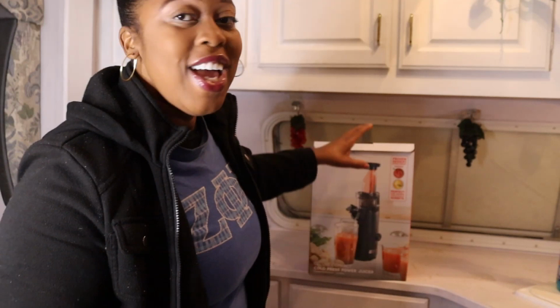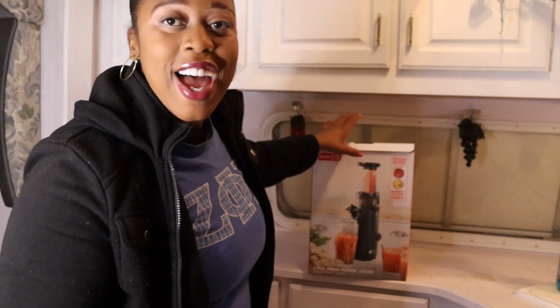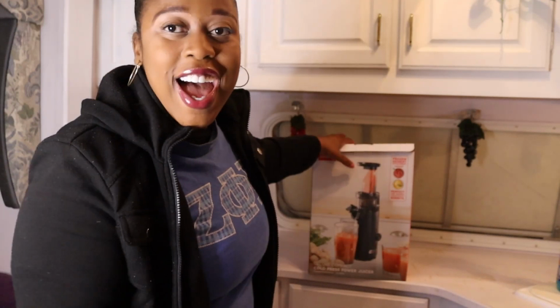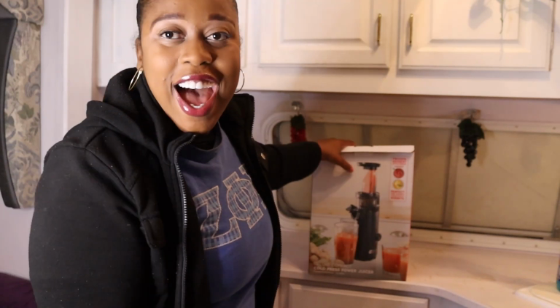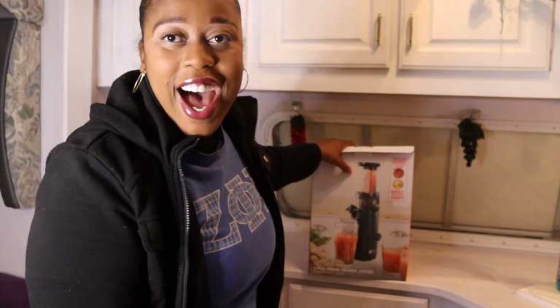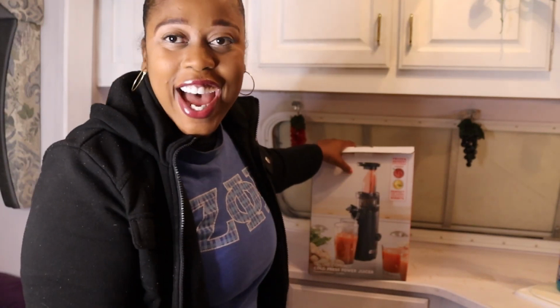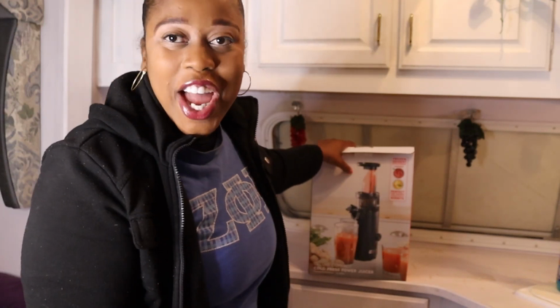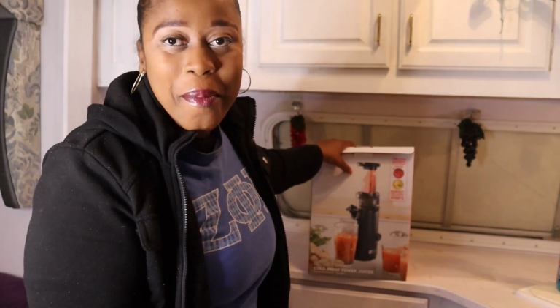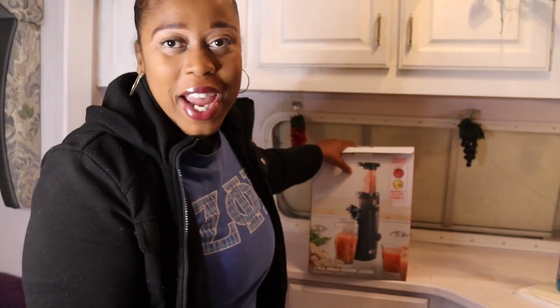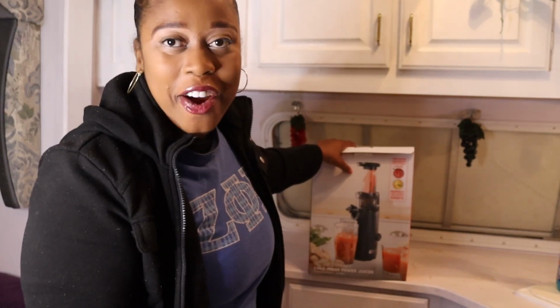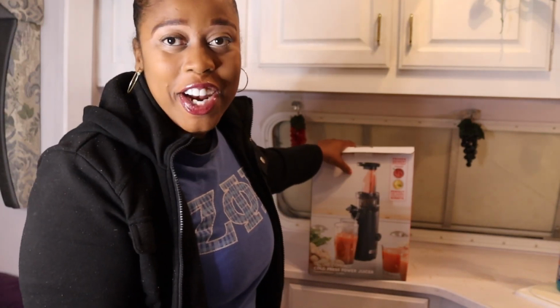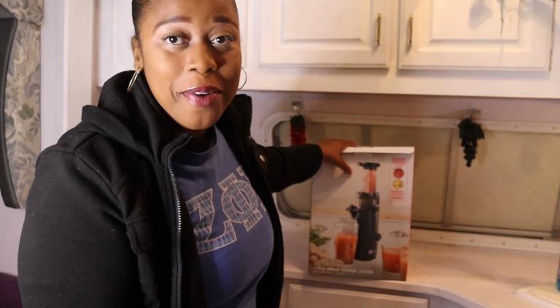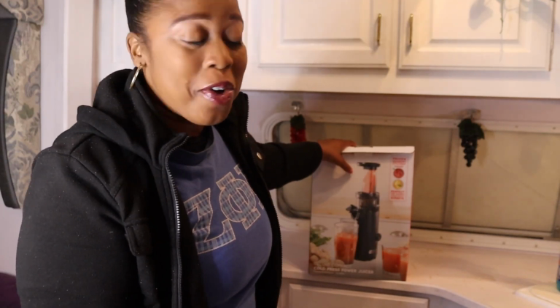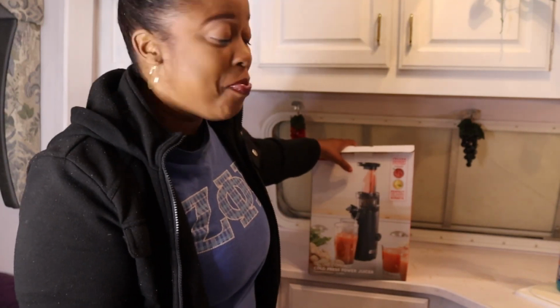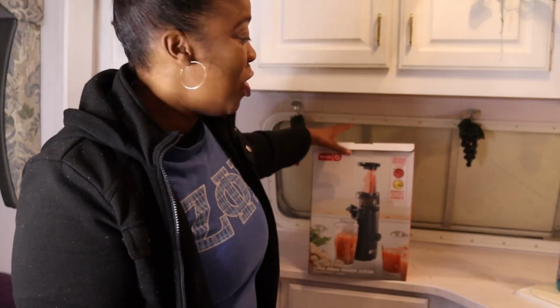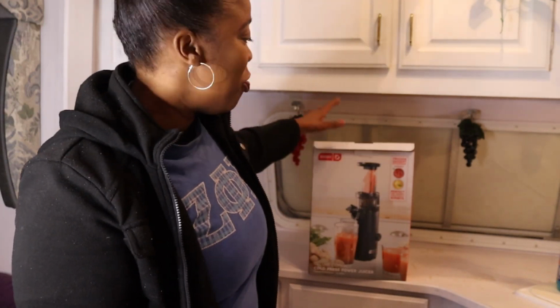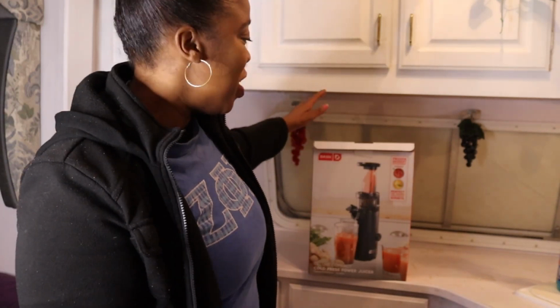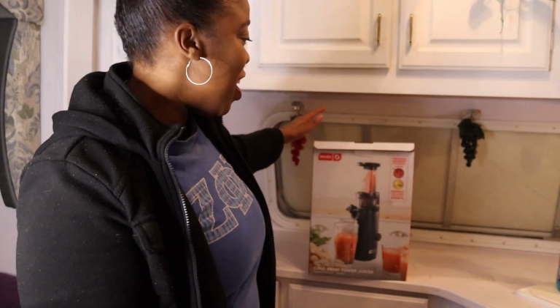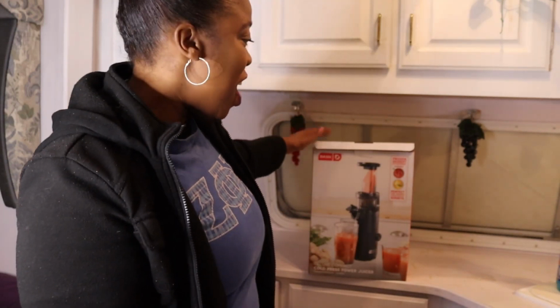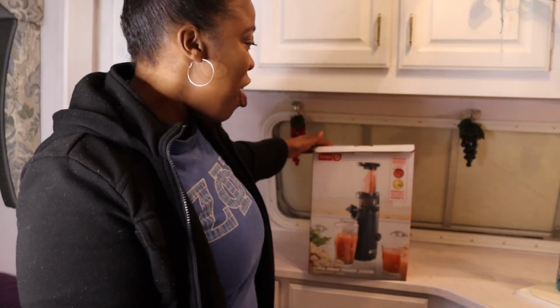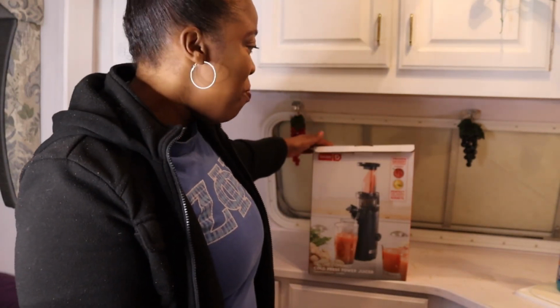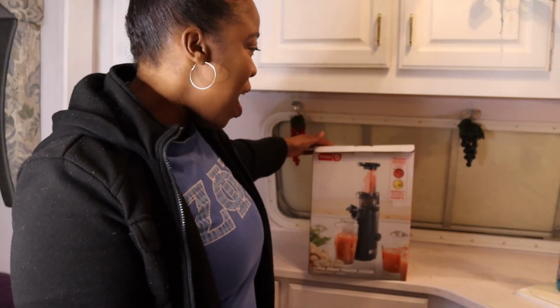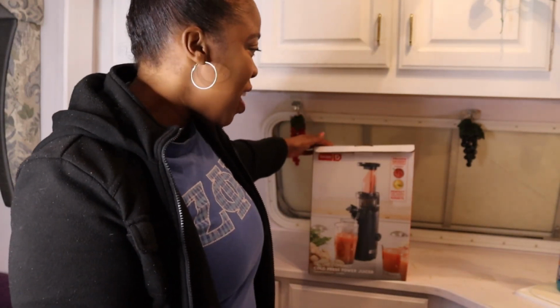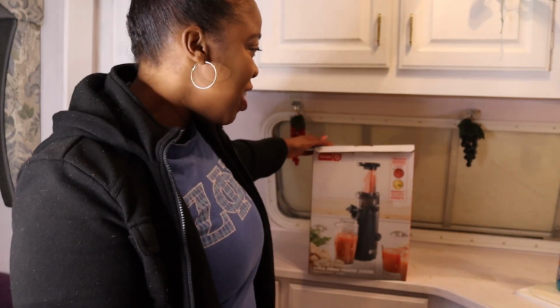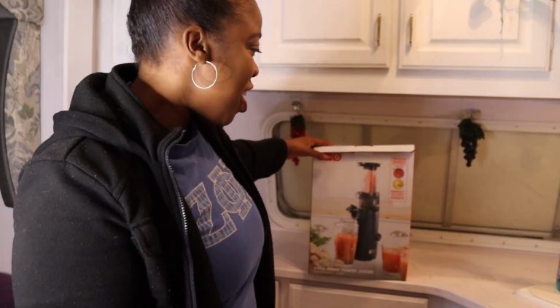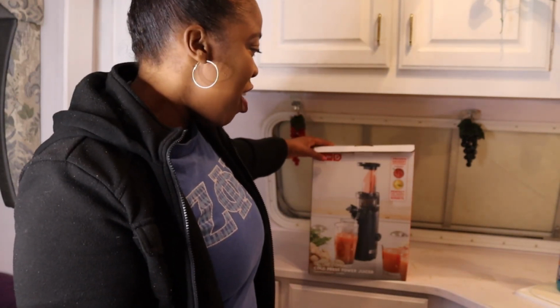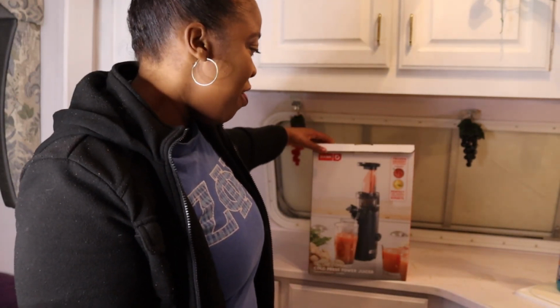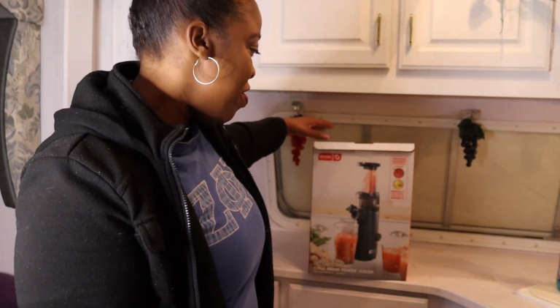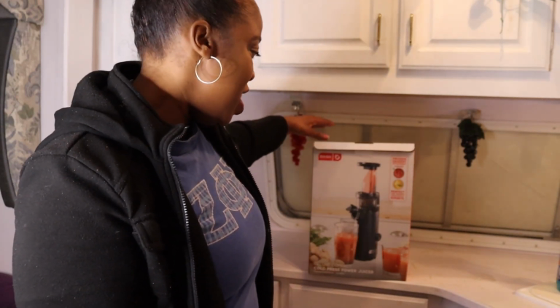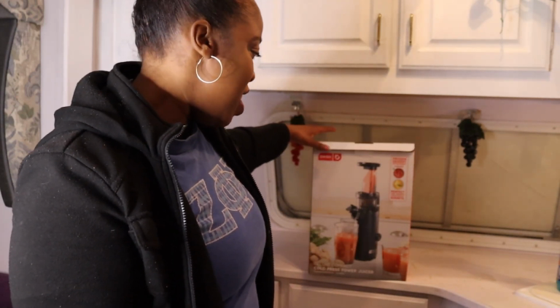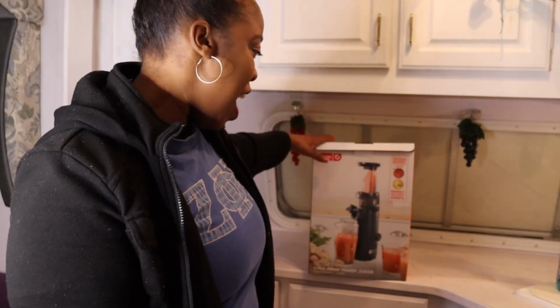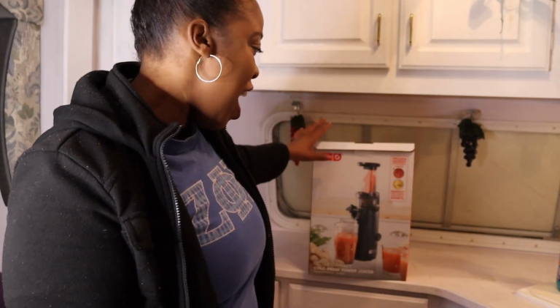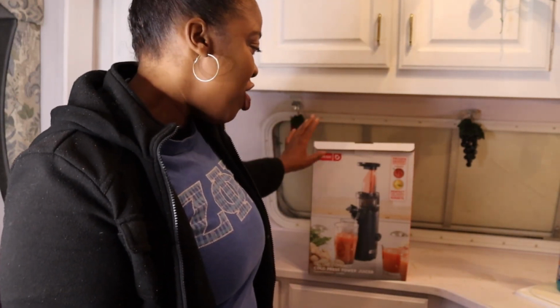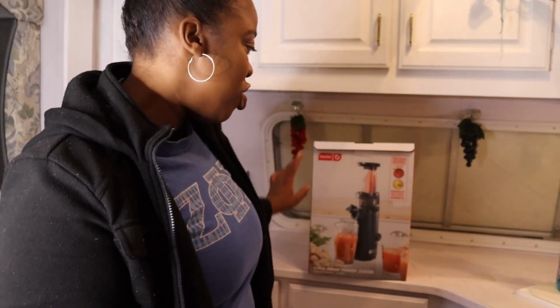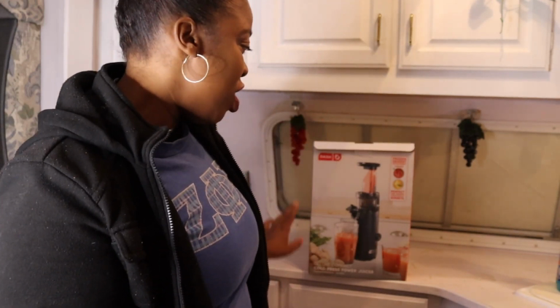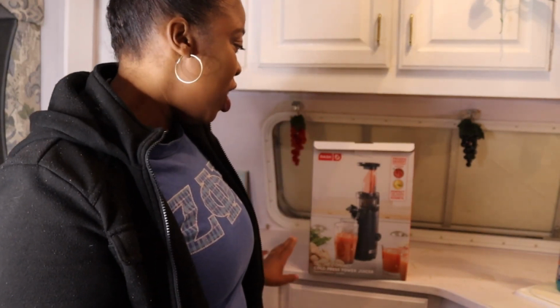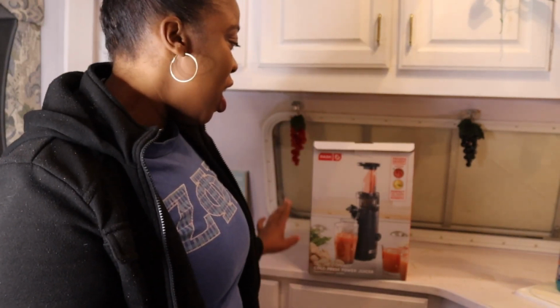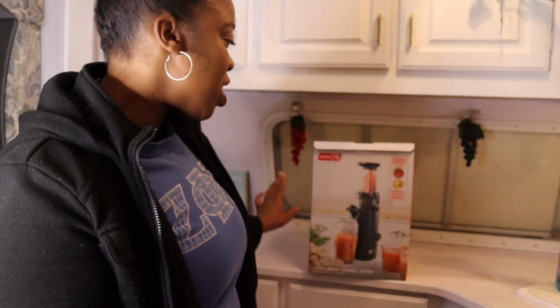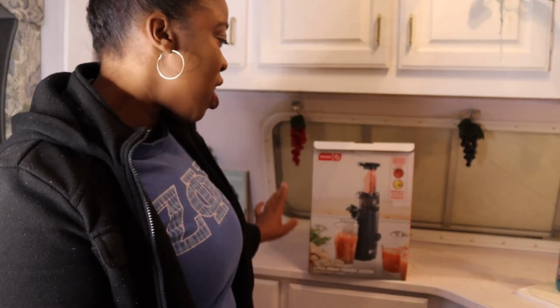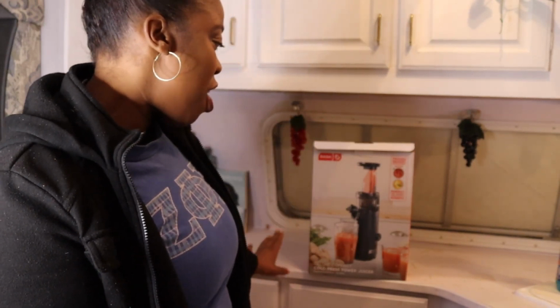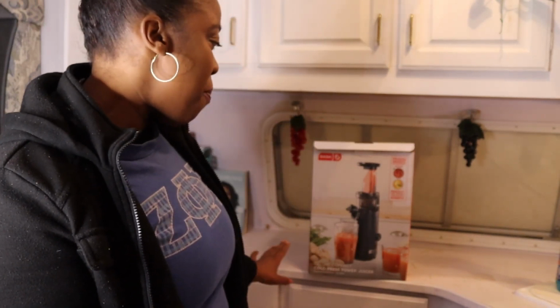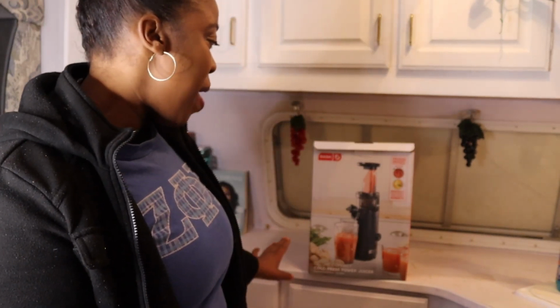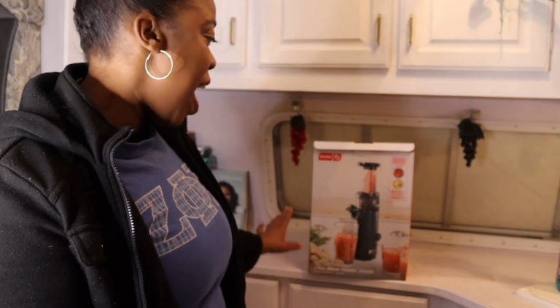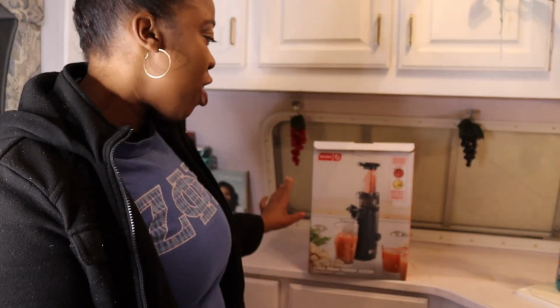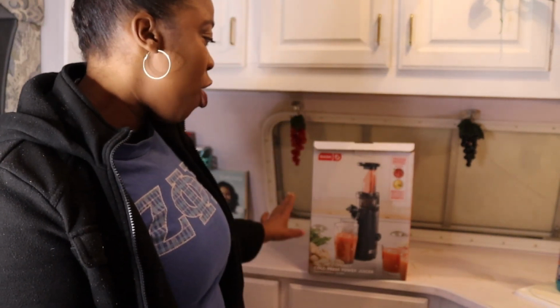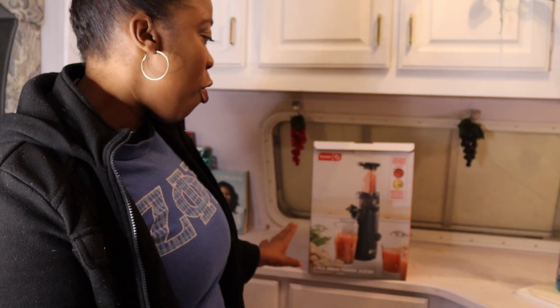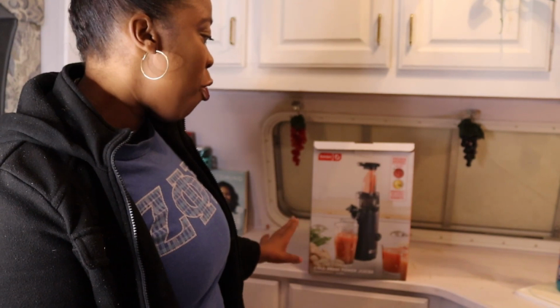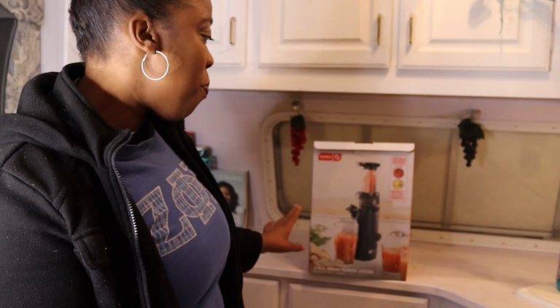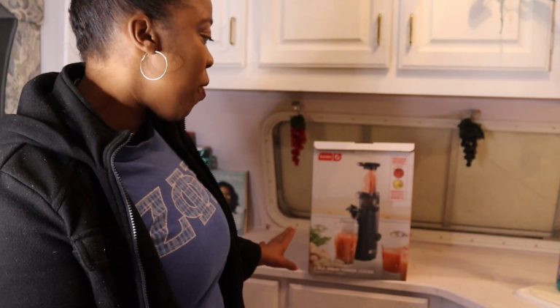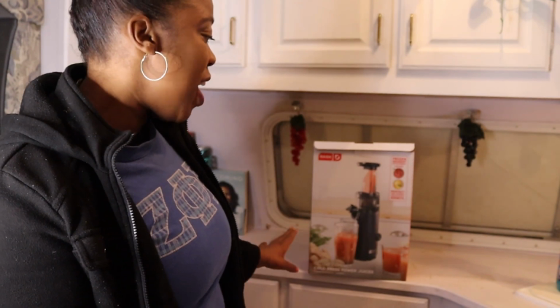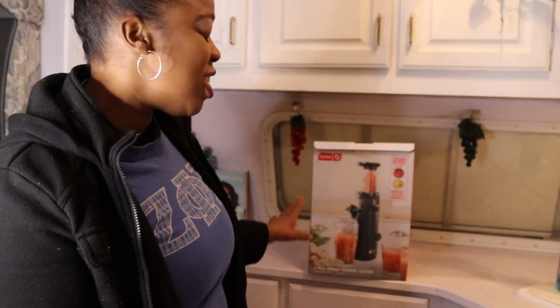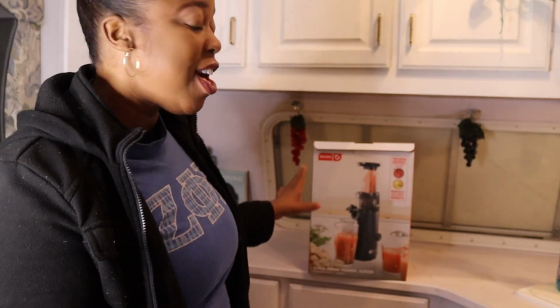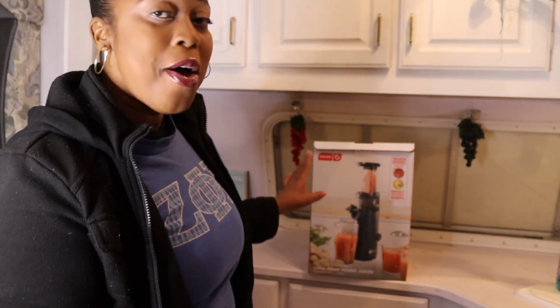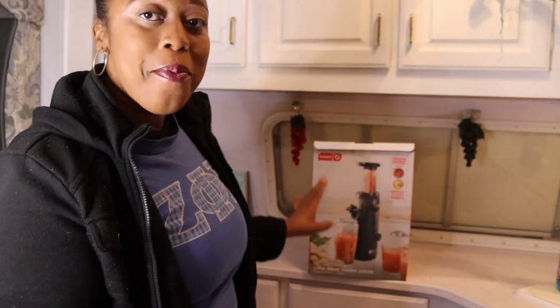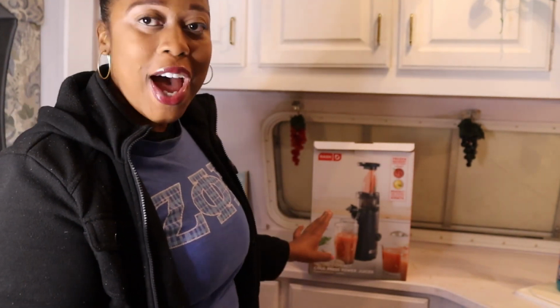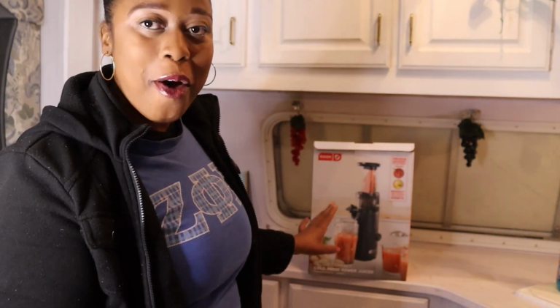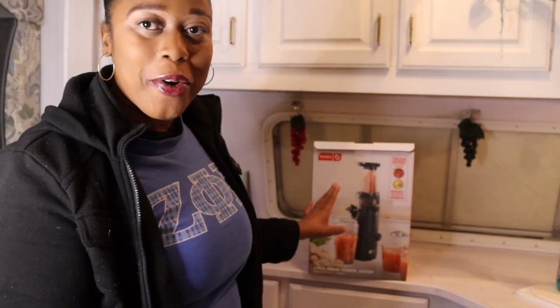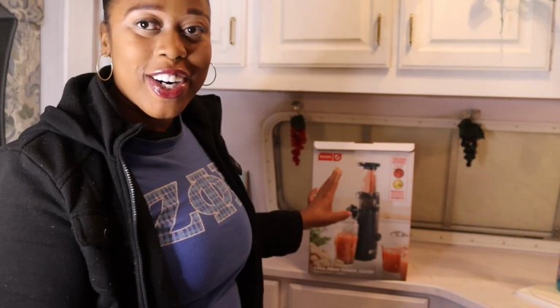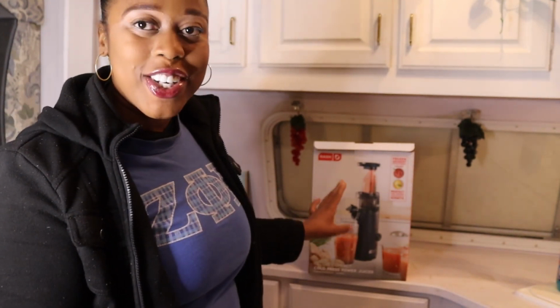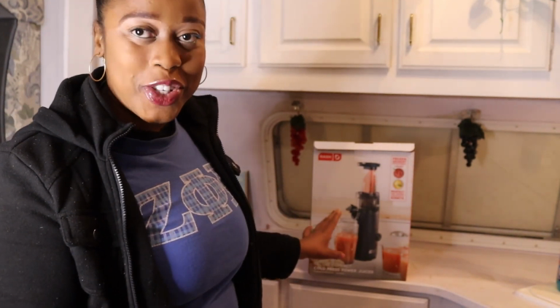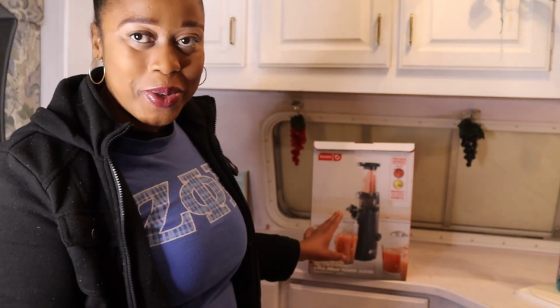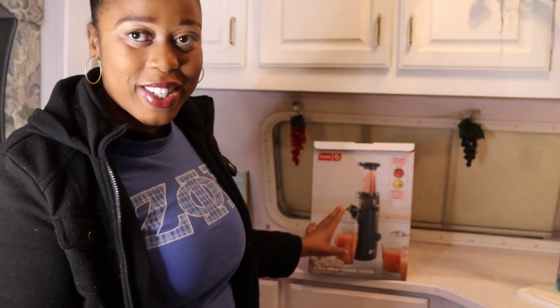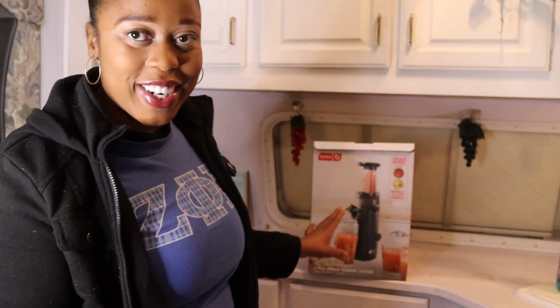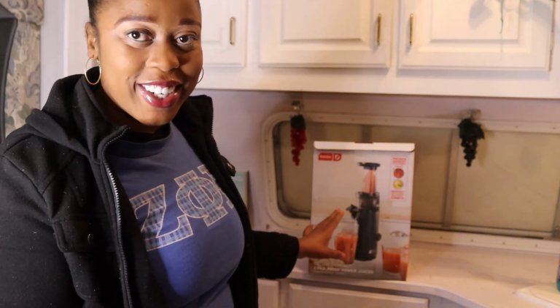Hi, I'm Erin. I'm going to be doing an unboxing of the Dash Deluxe Compact Cold Press Power Juicer.